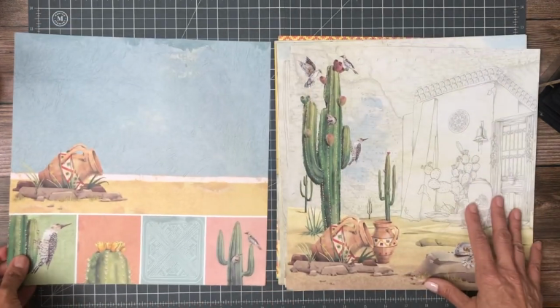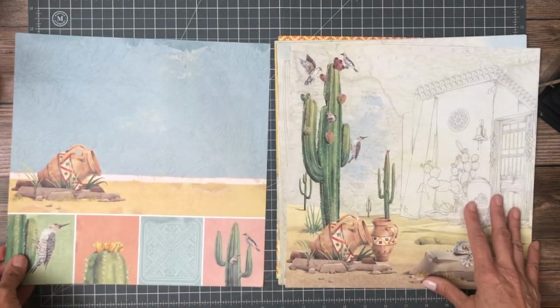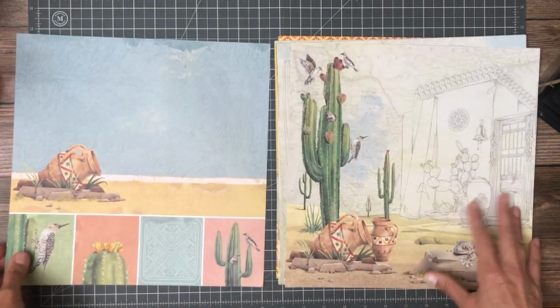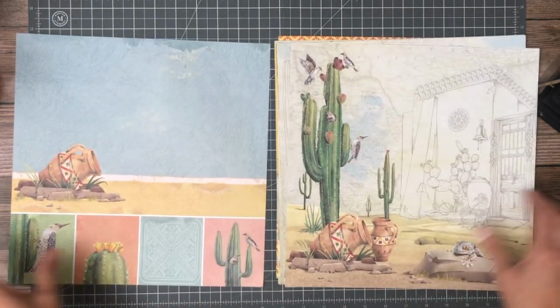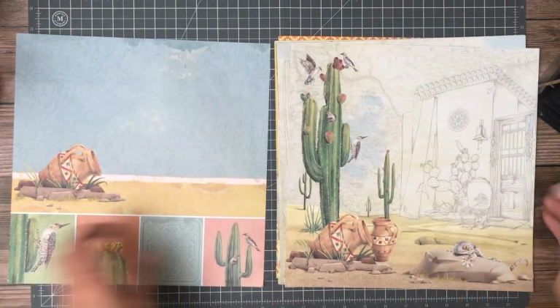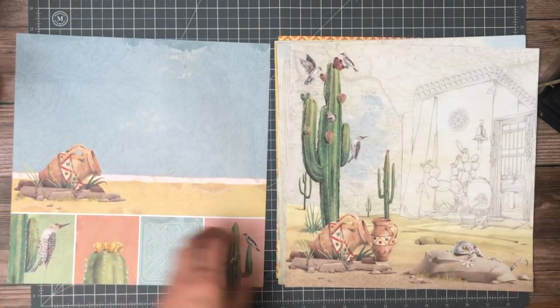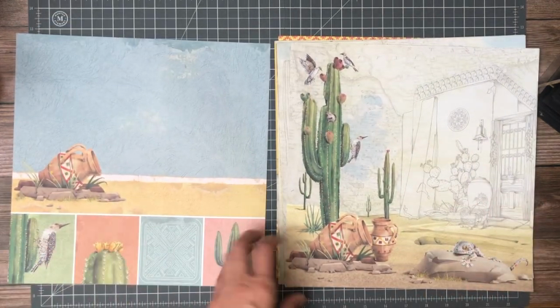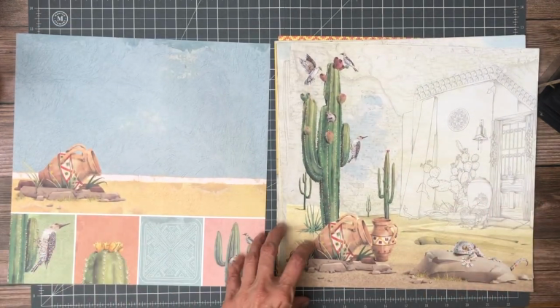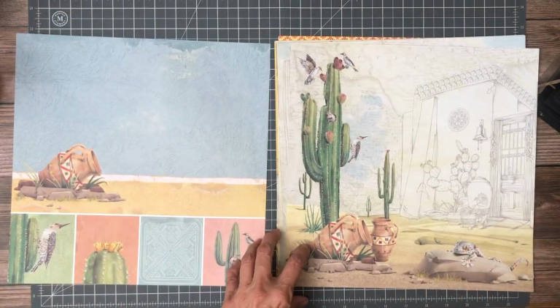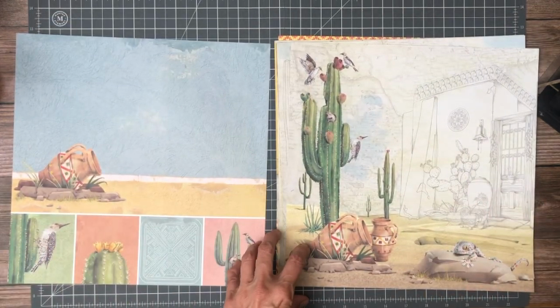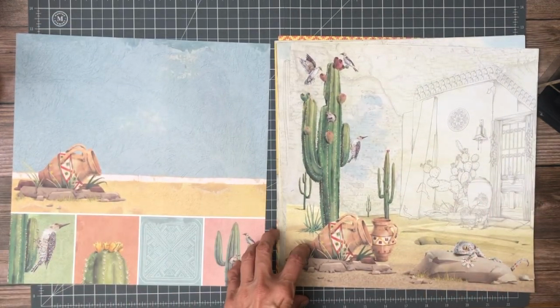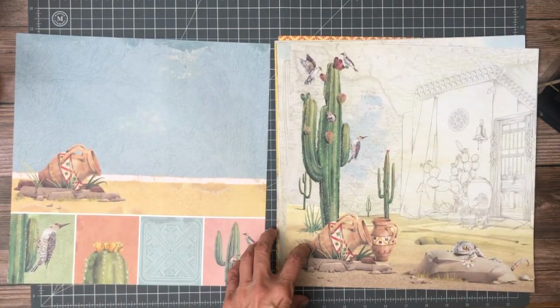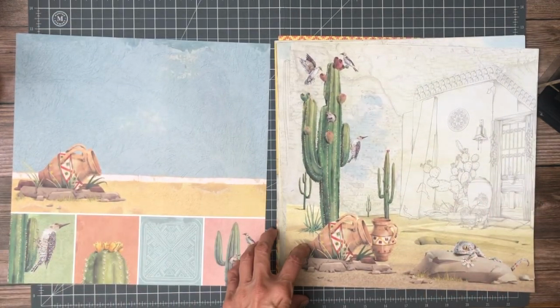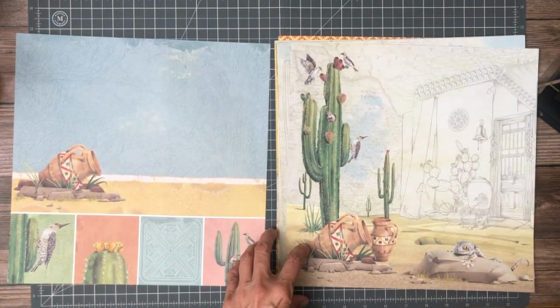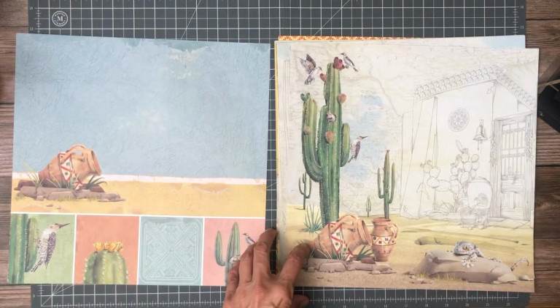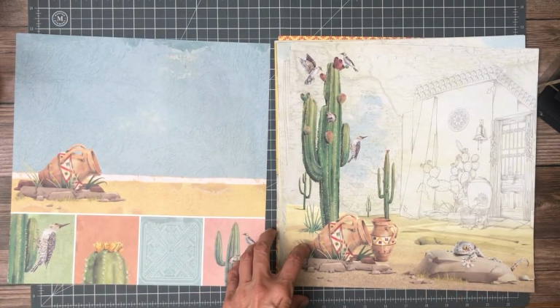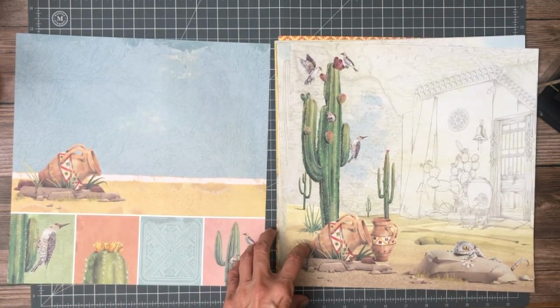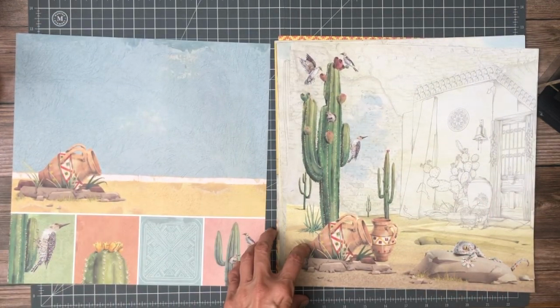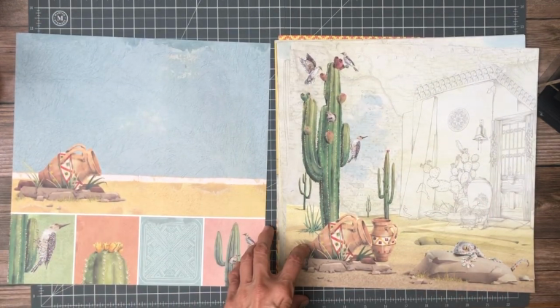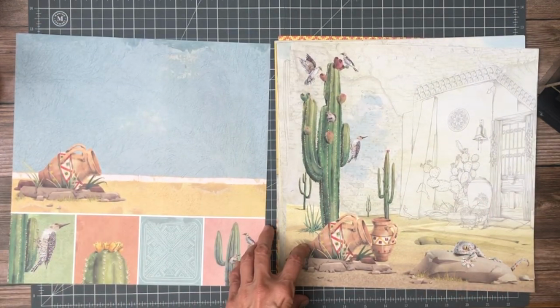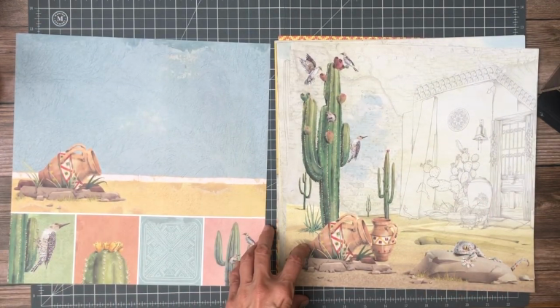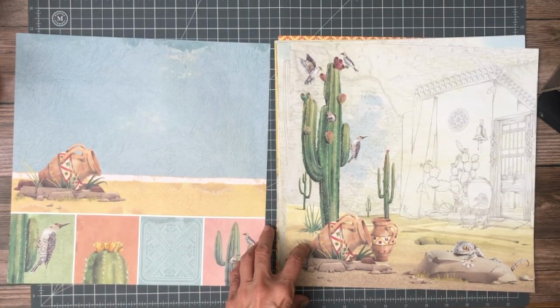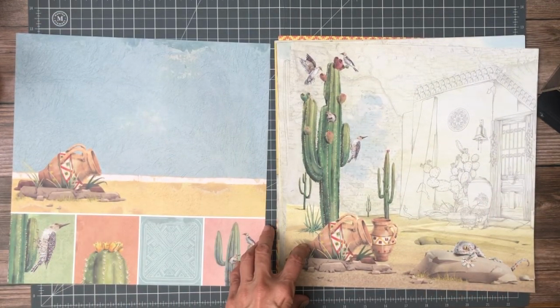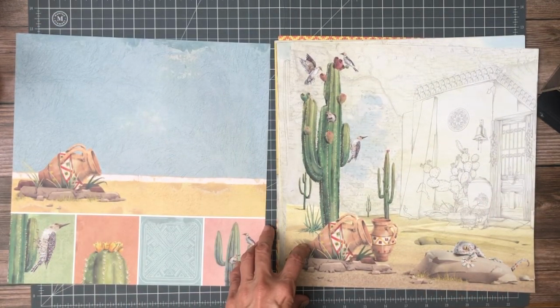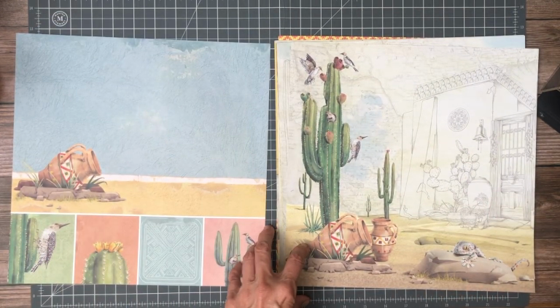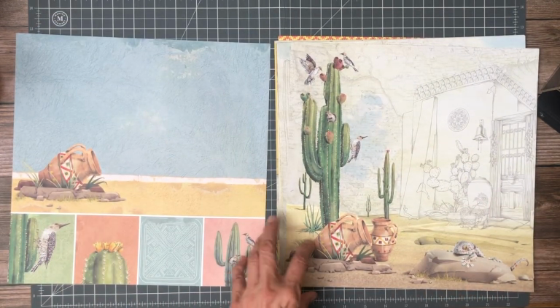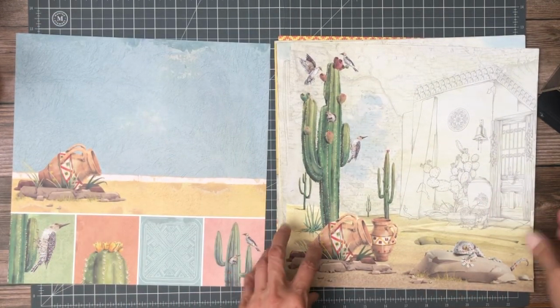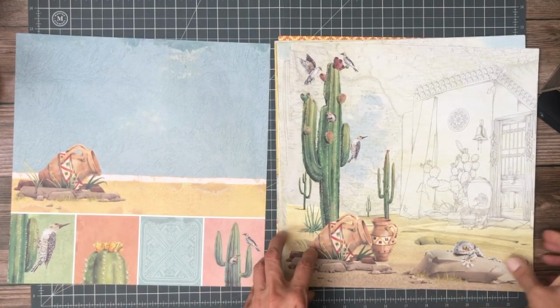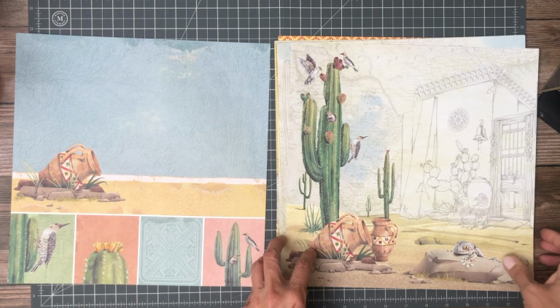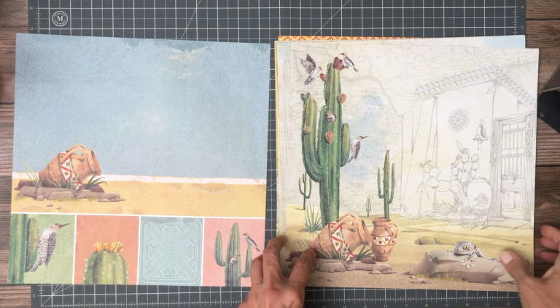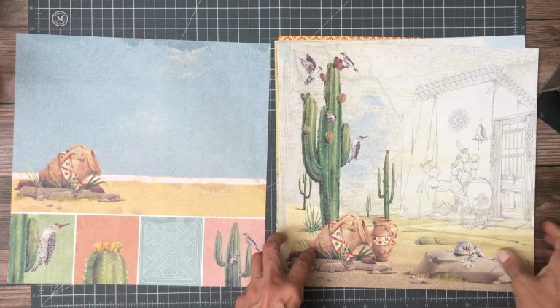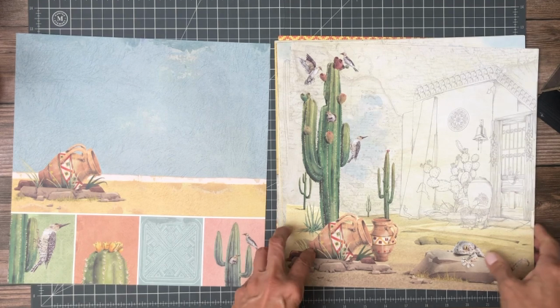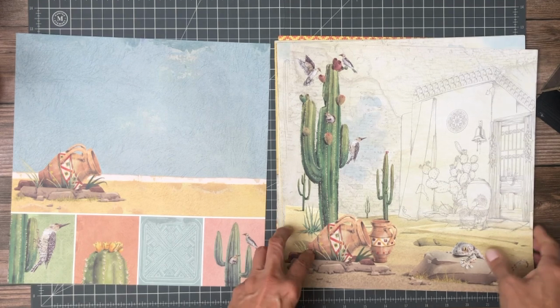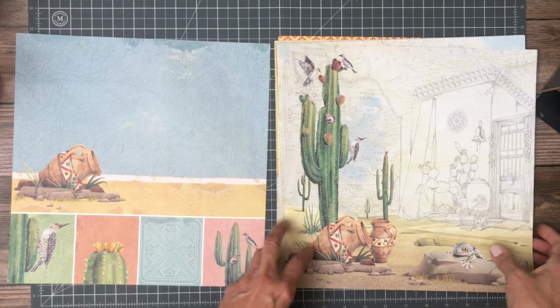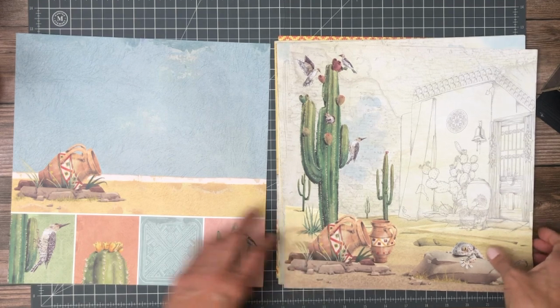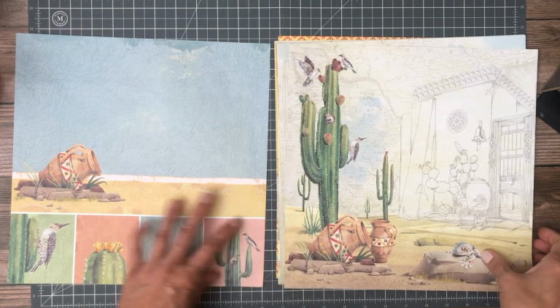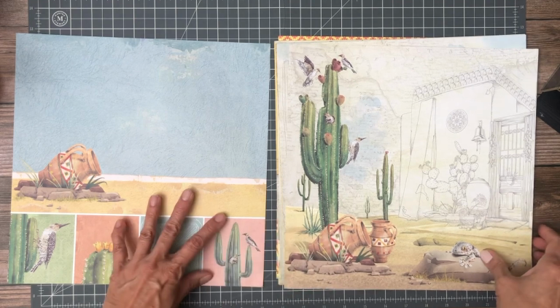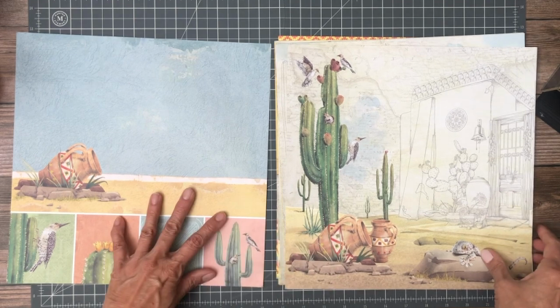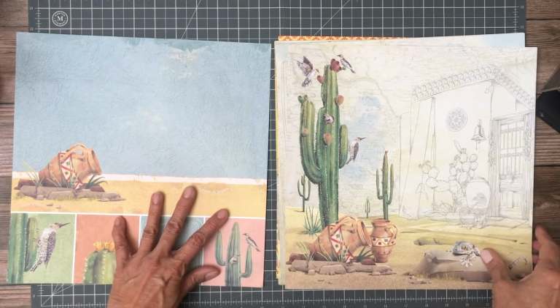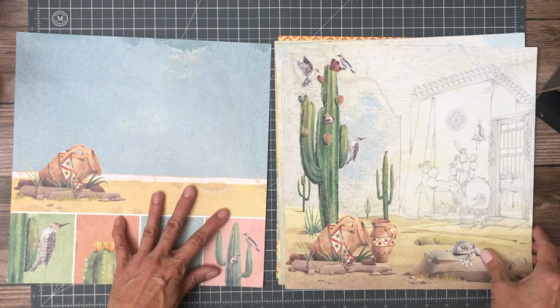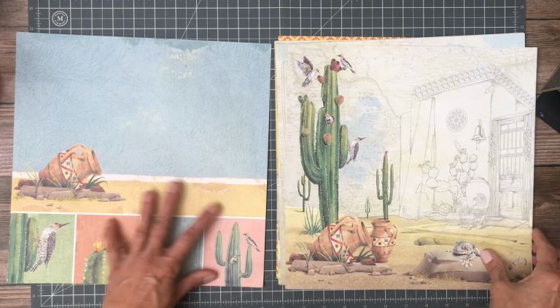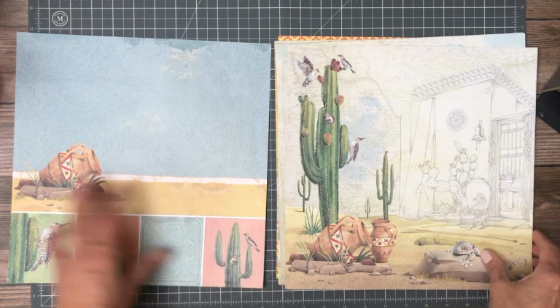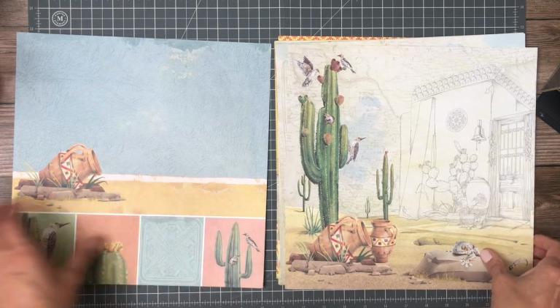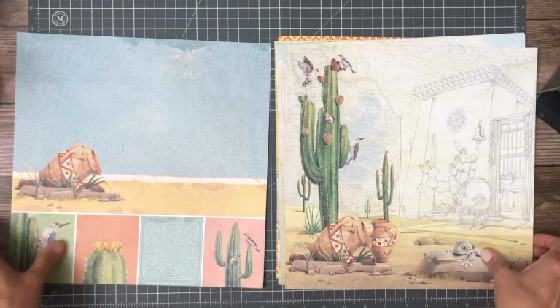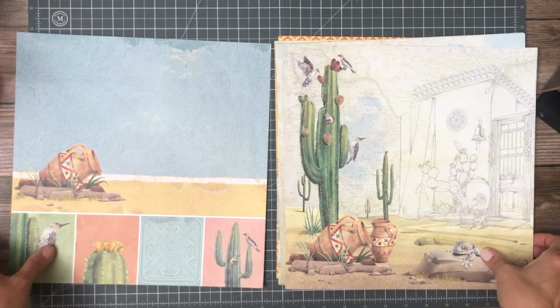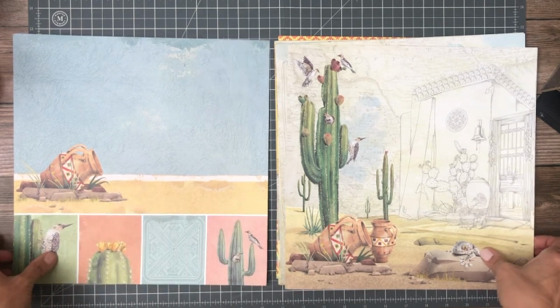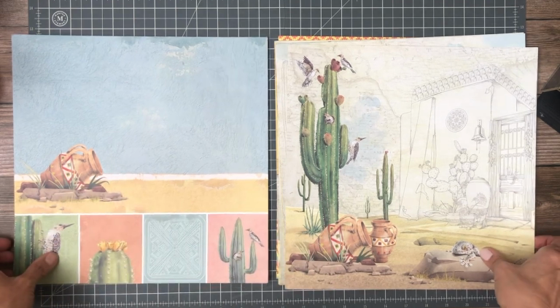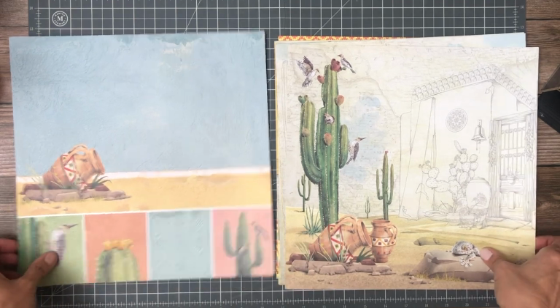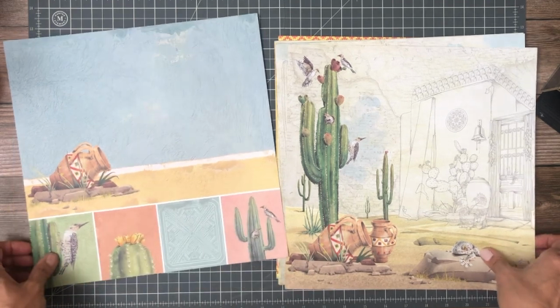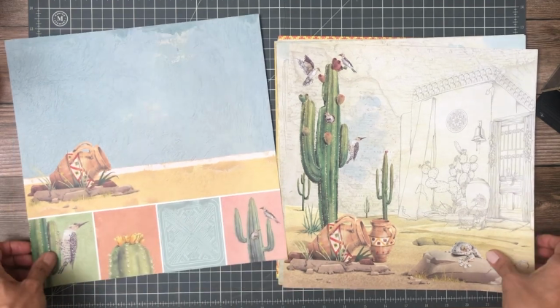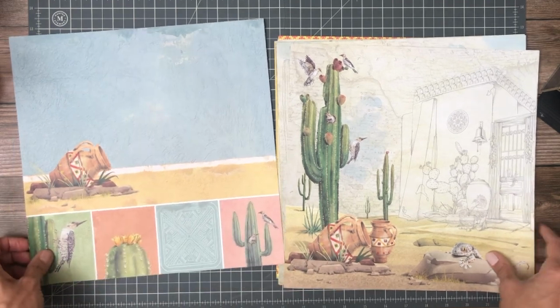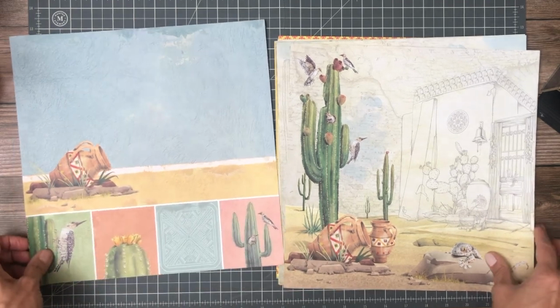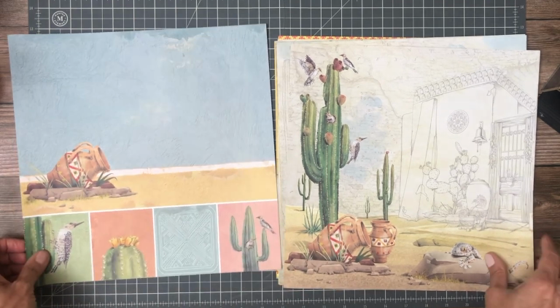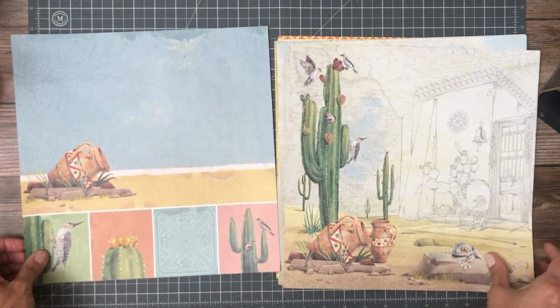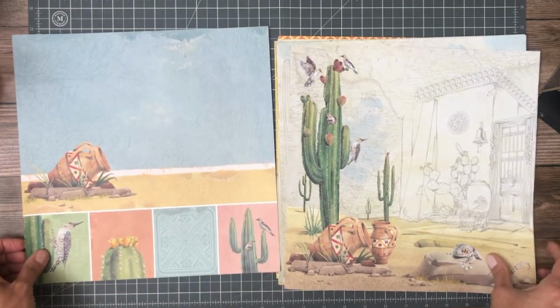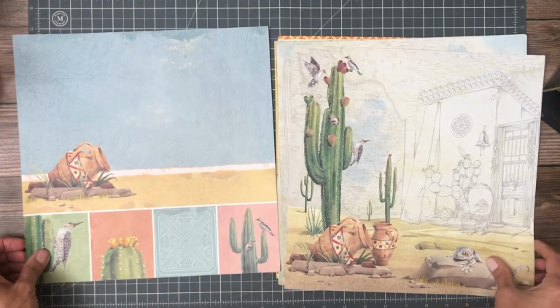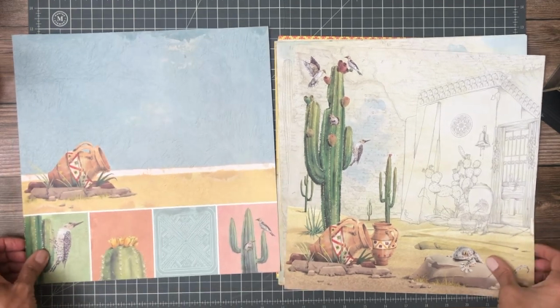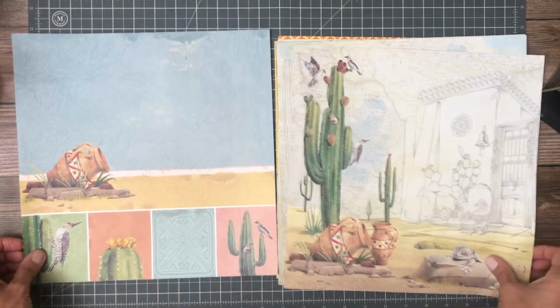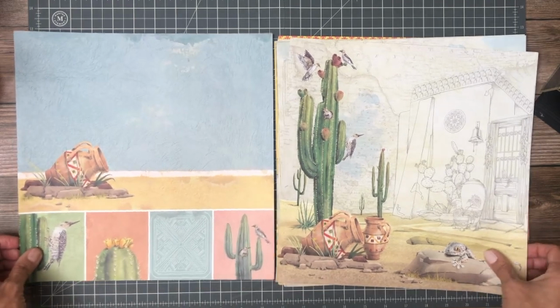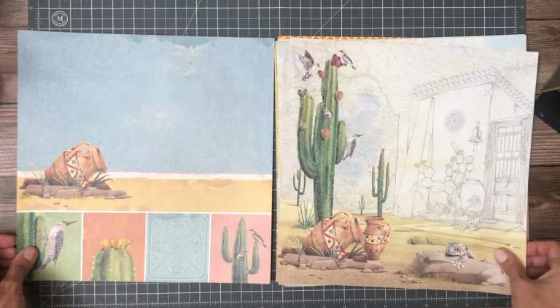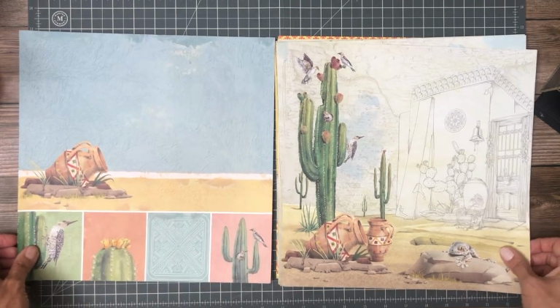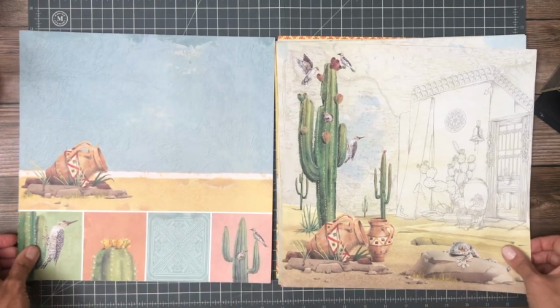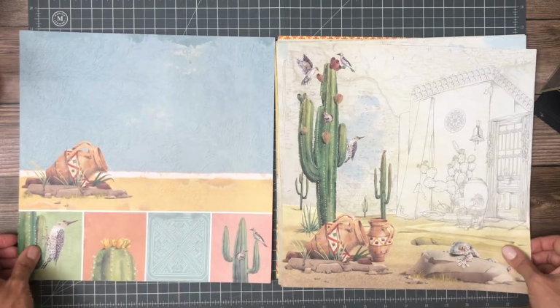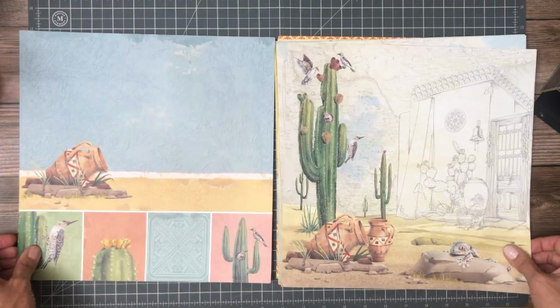So there we go. If I've got any snowbirds out there that spend their time in the desert in the winters, I think these are a perfect collection.